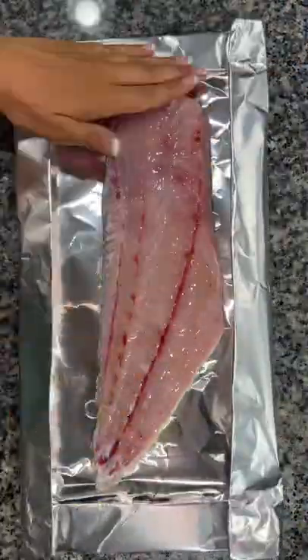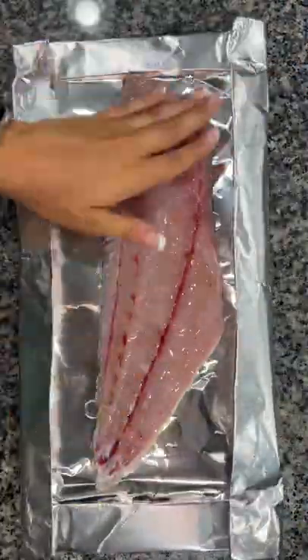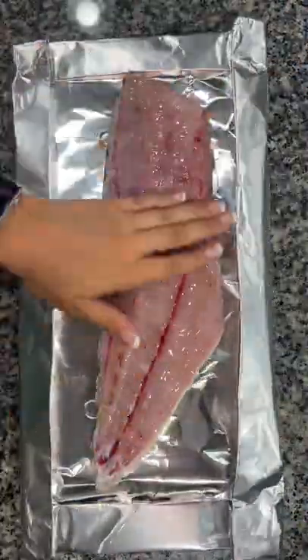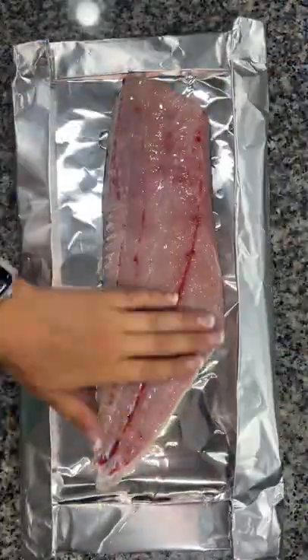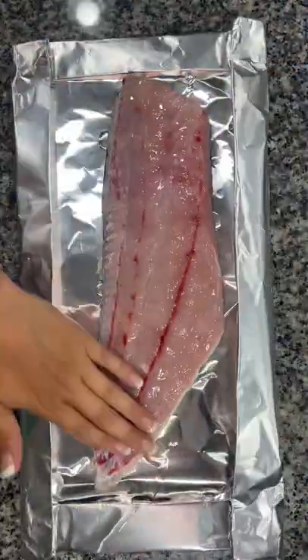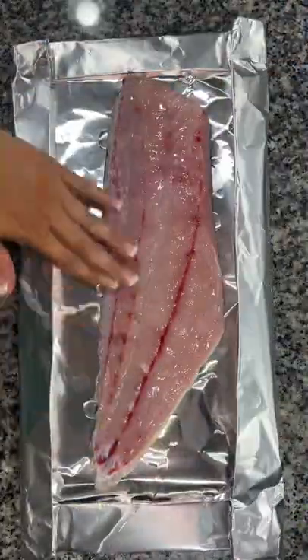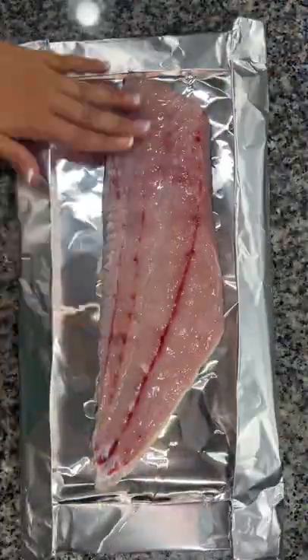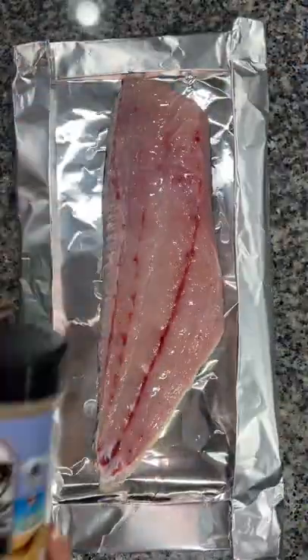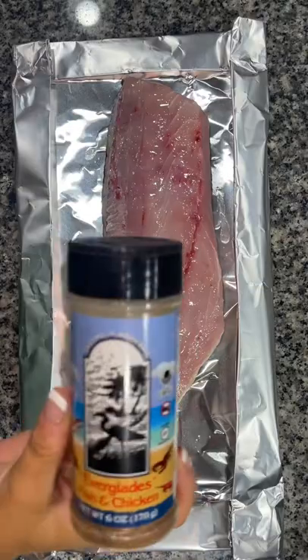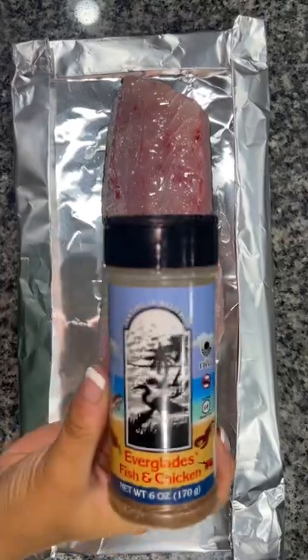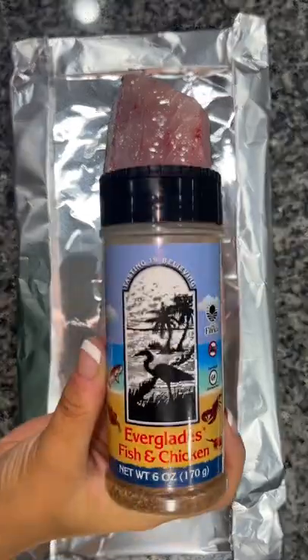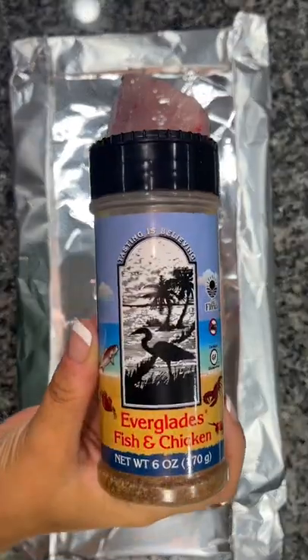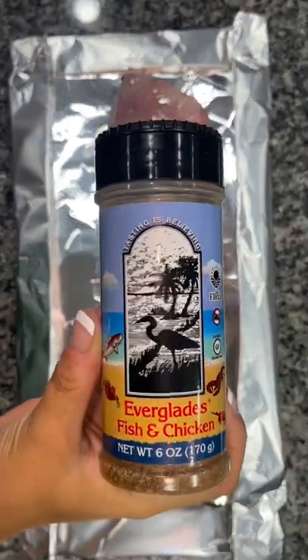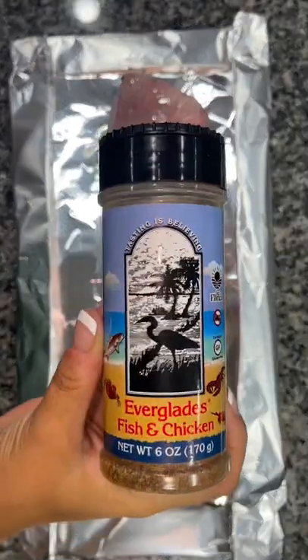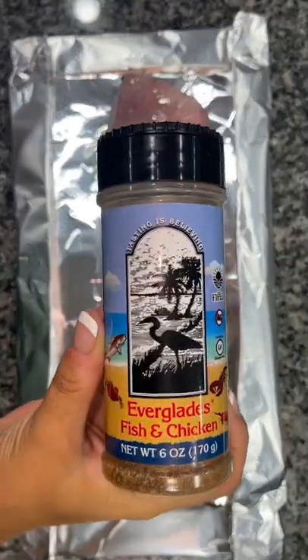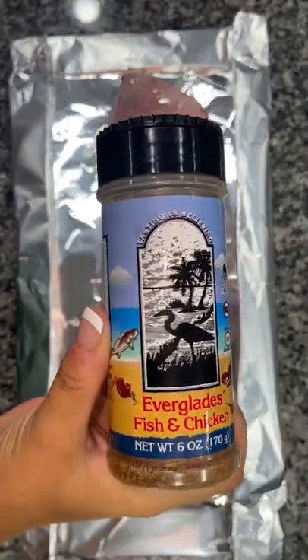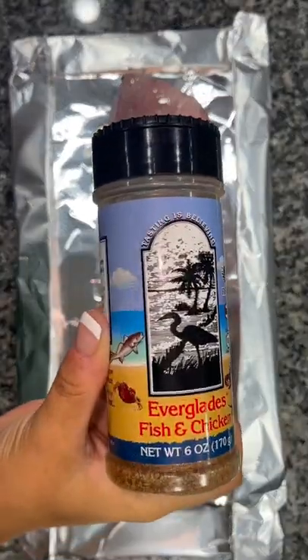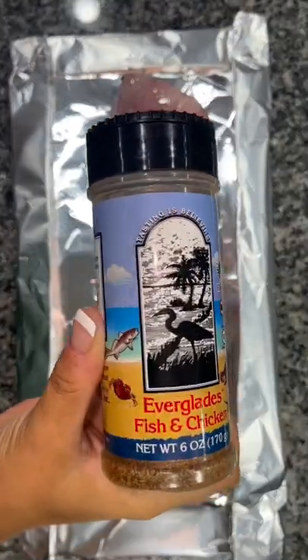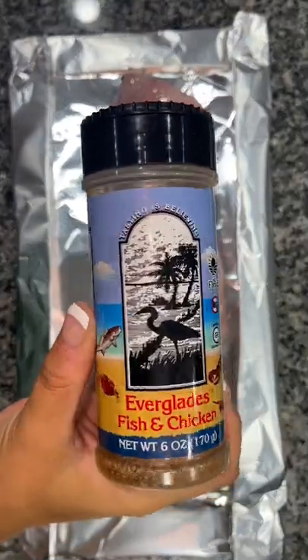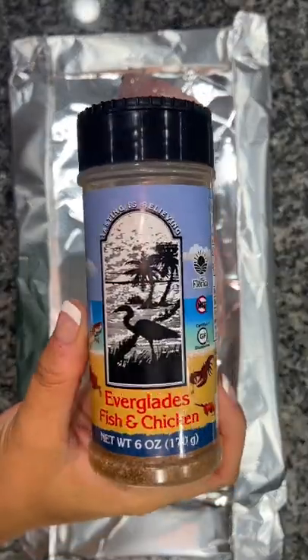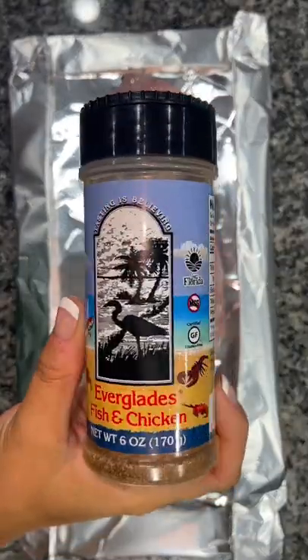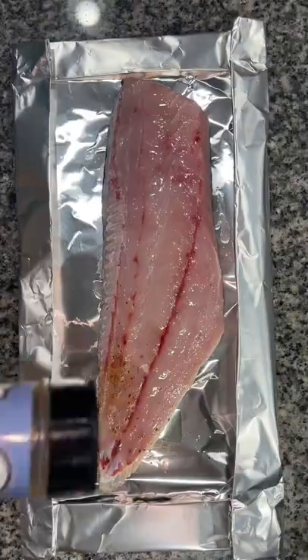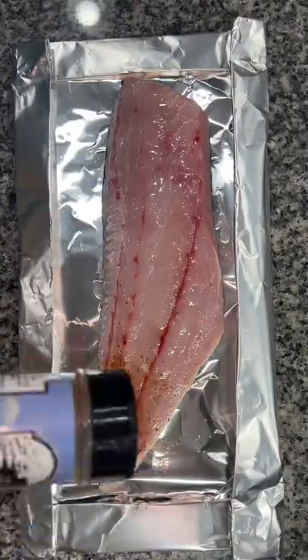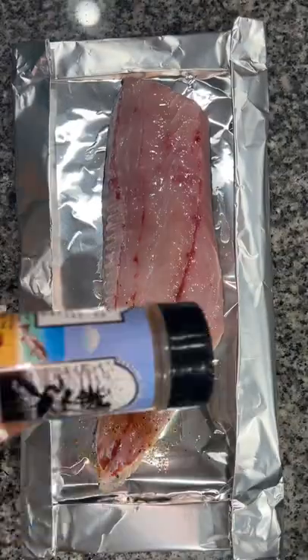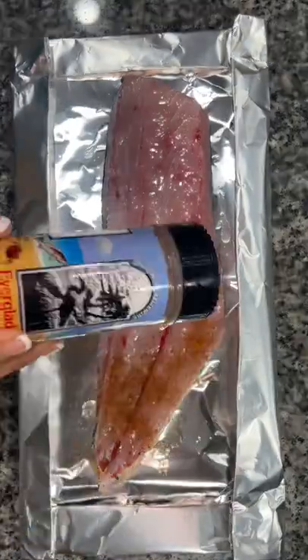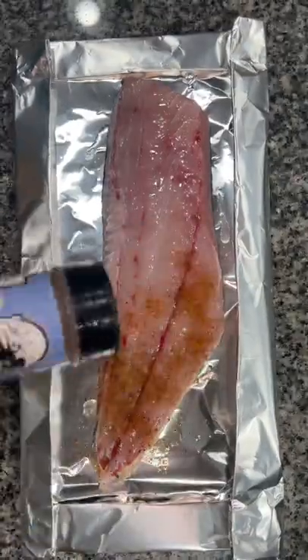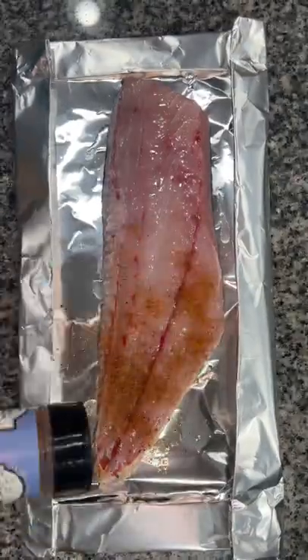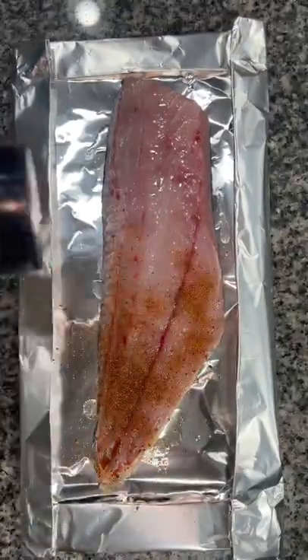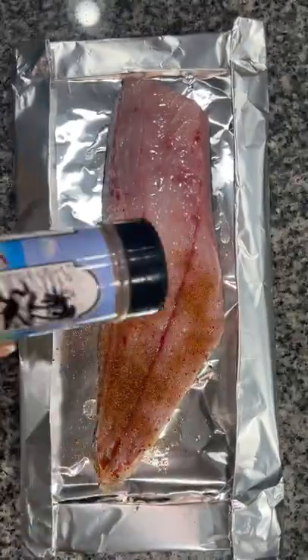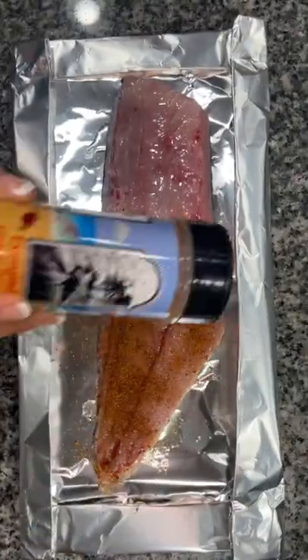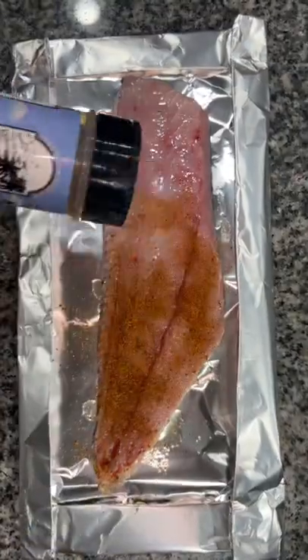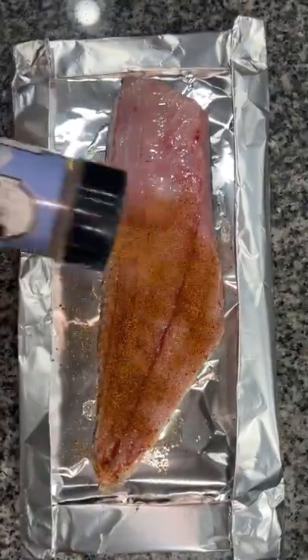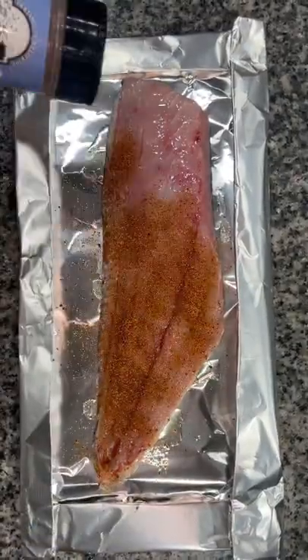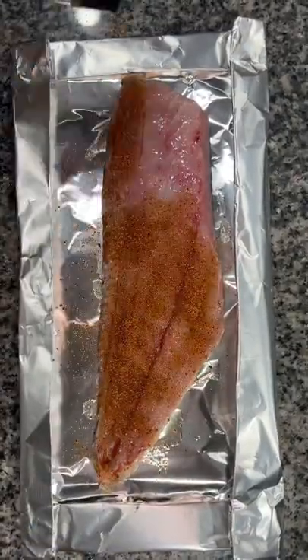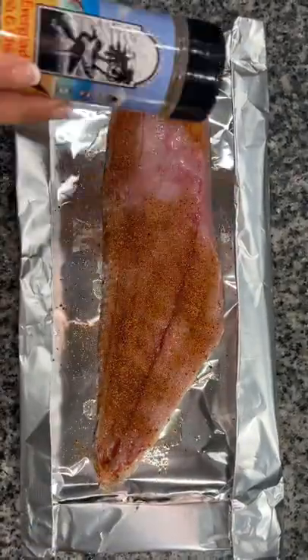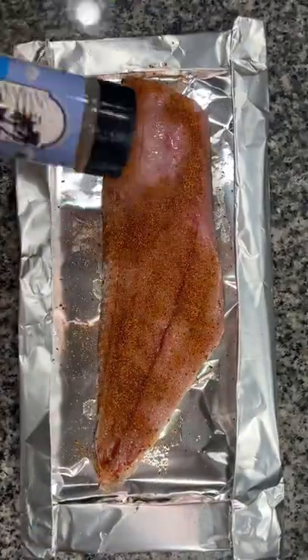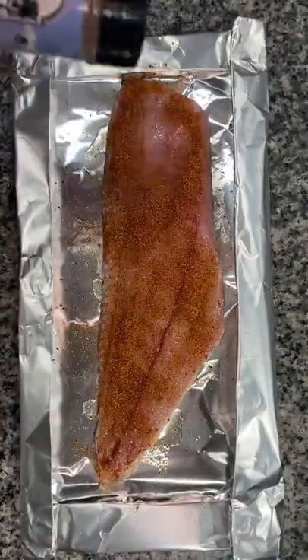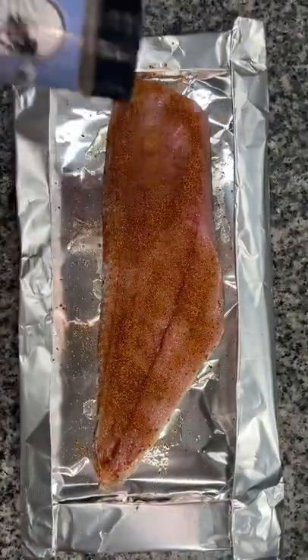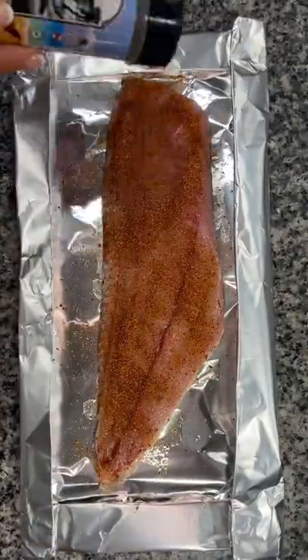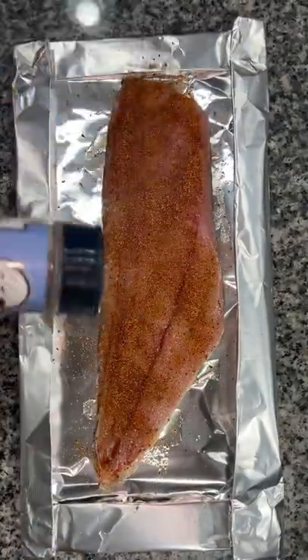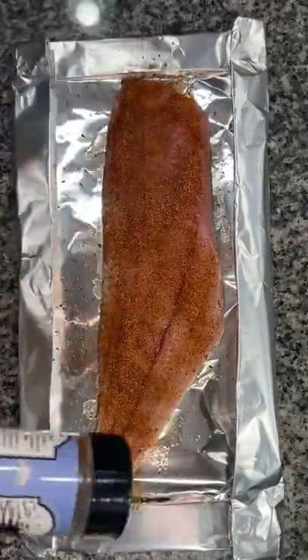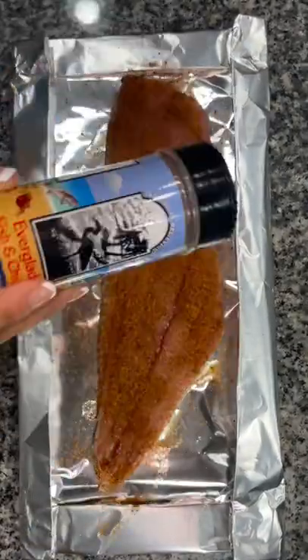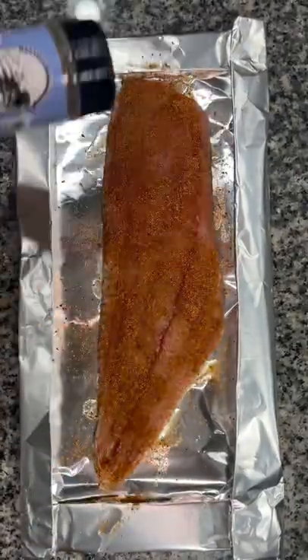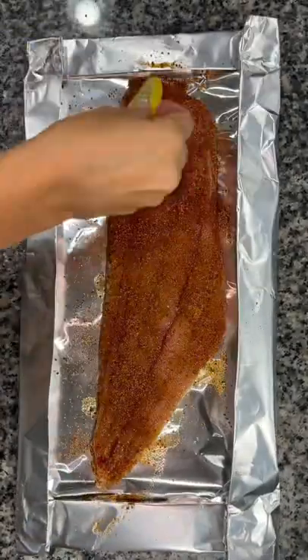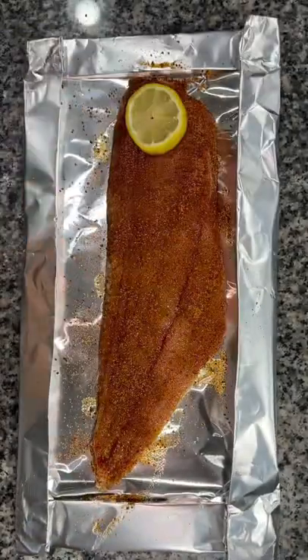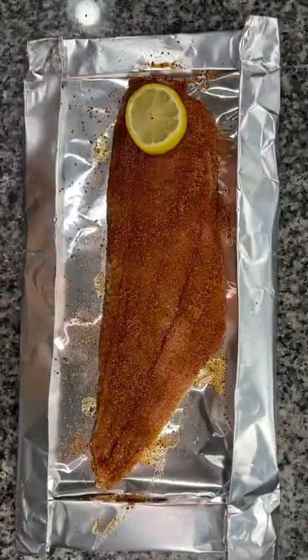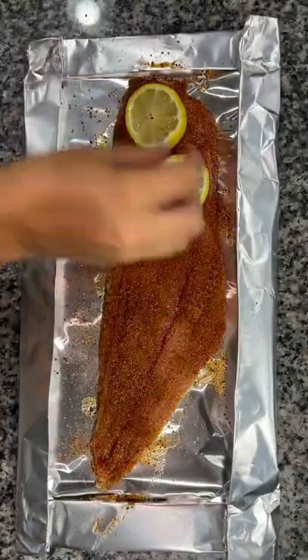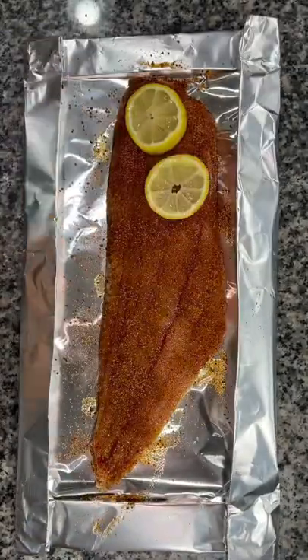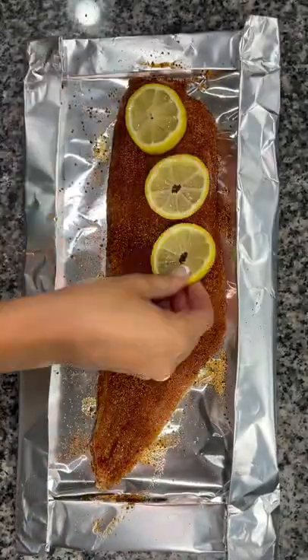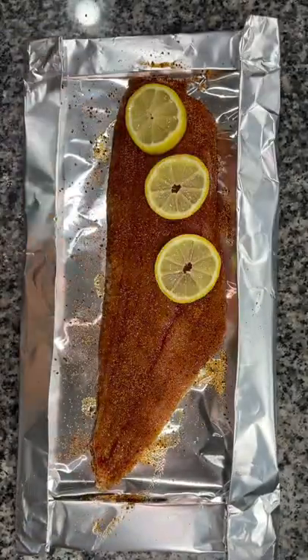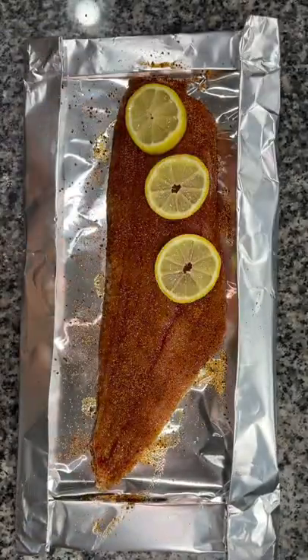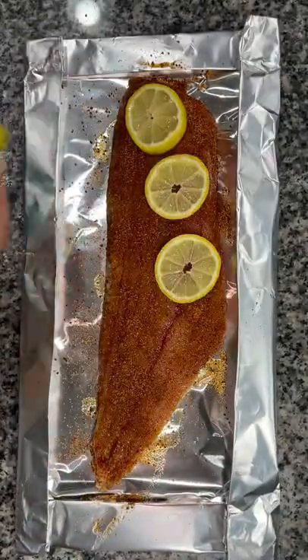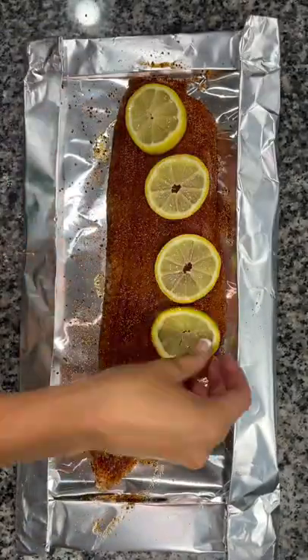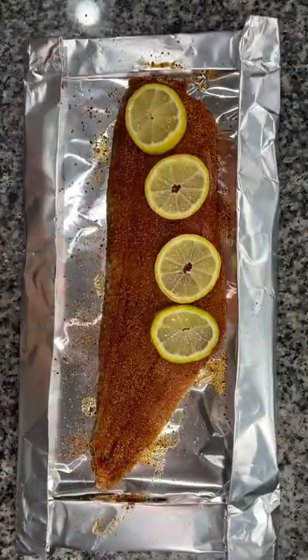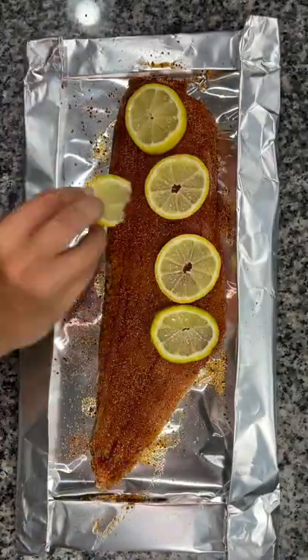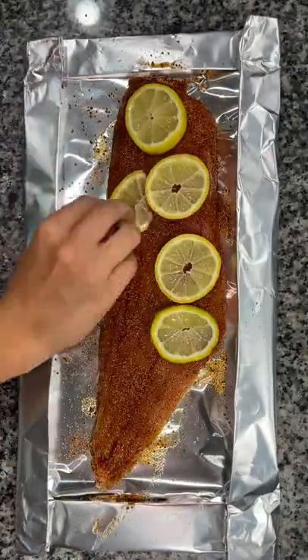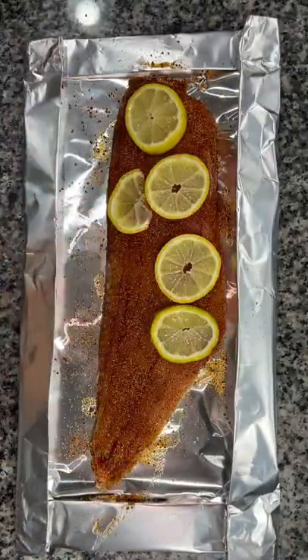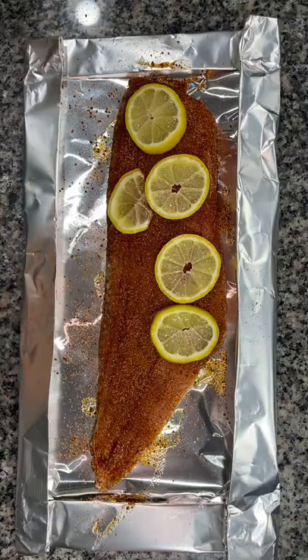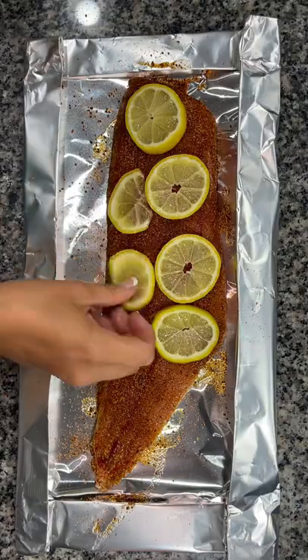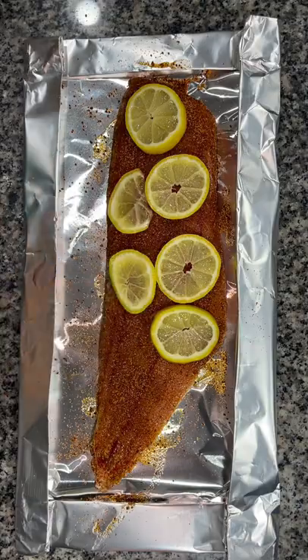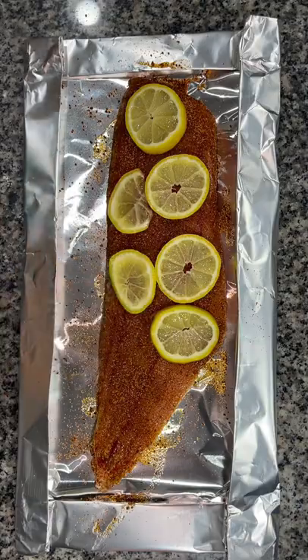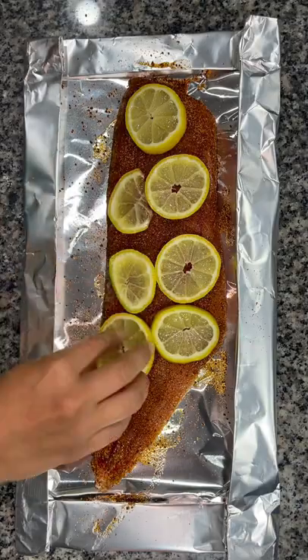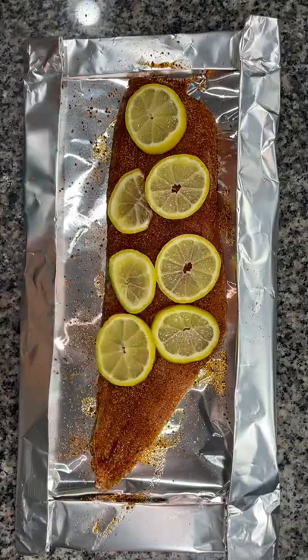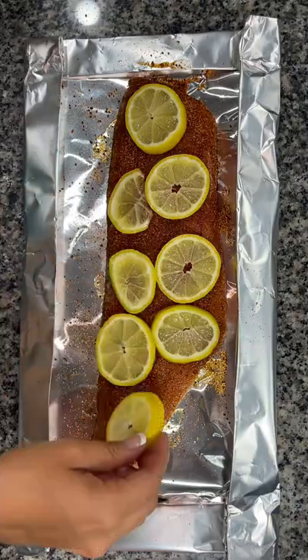Add some olive oil, spread it around, and then I used this Everglades fish and chicken rub all over the fish. Topped it with some lemon slices.